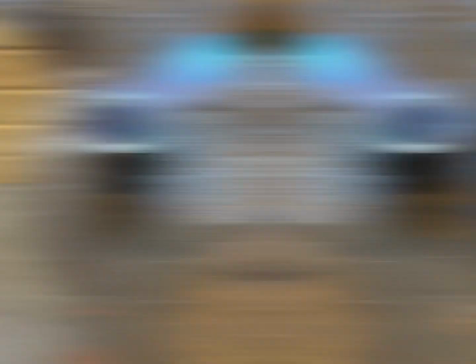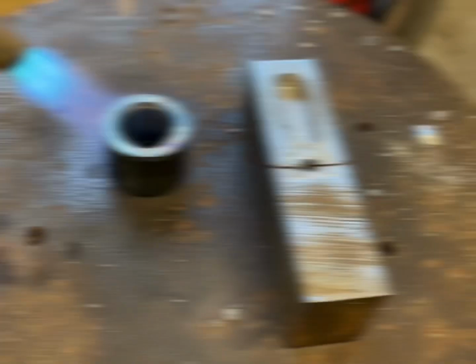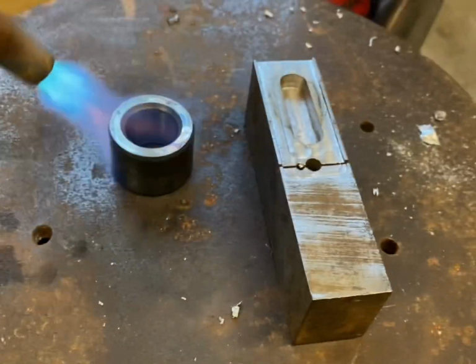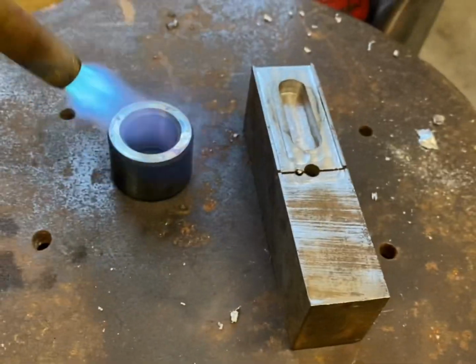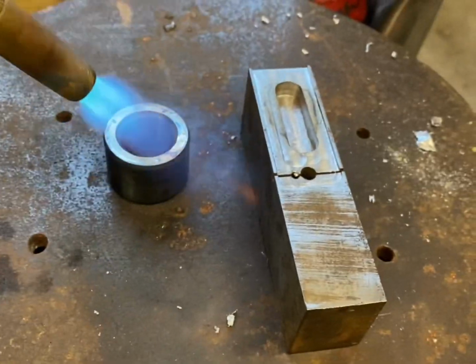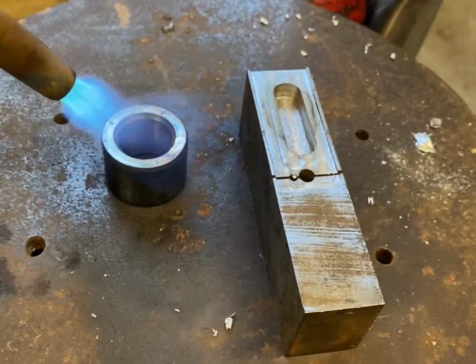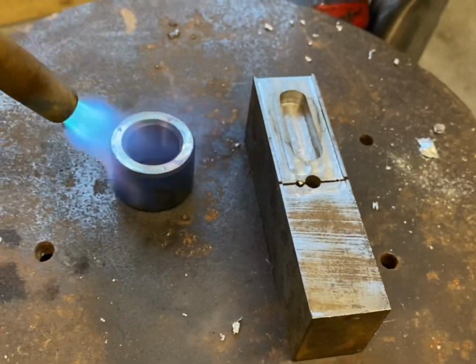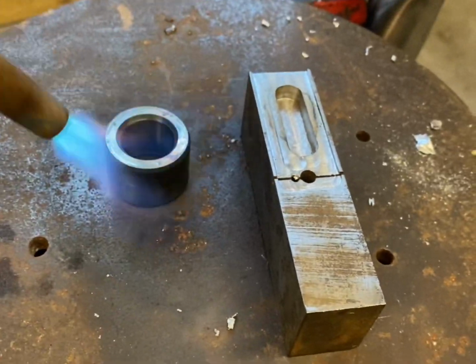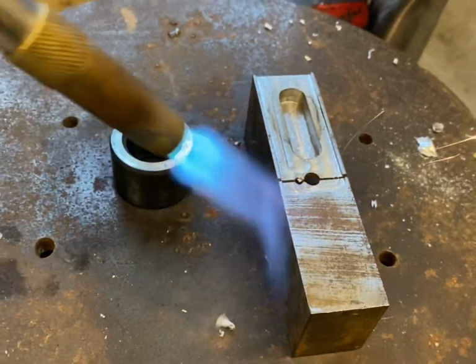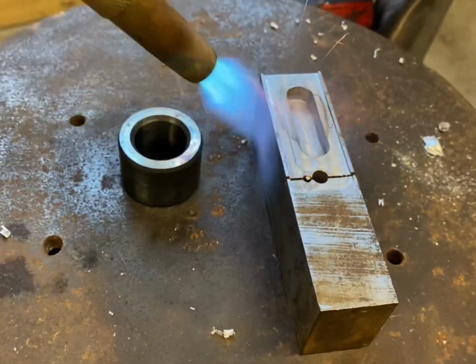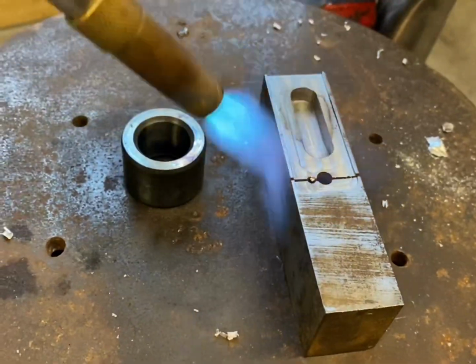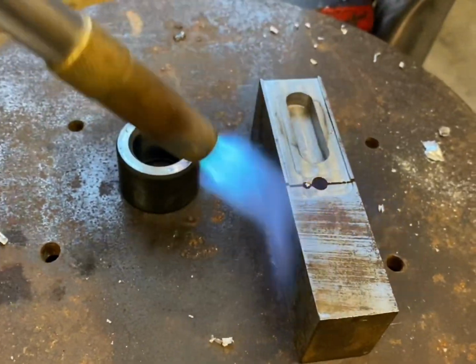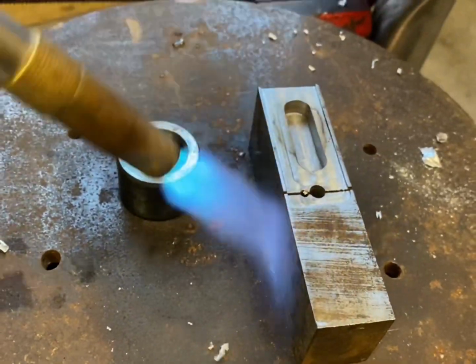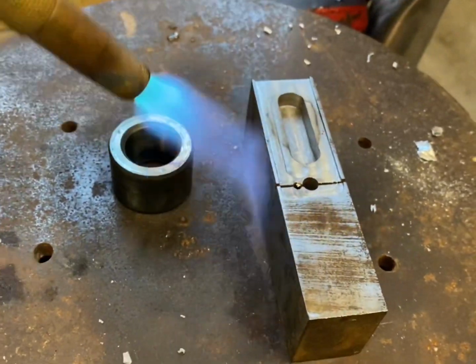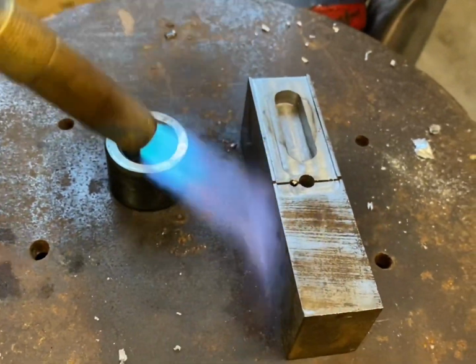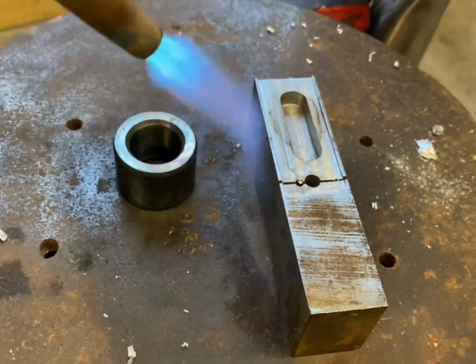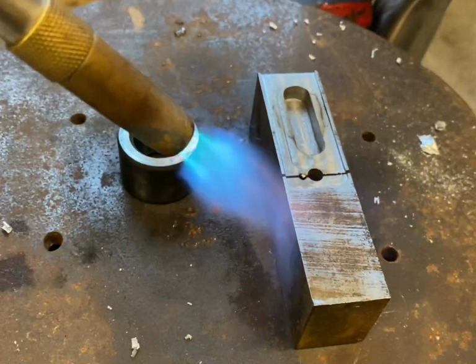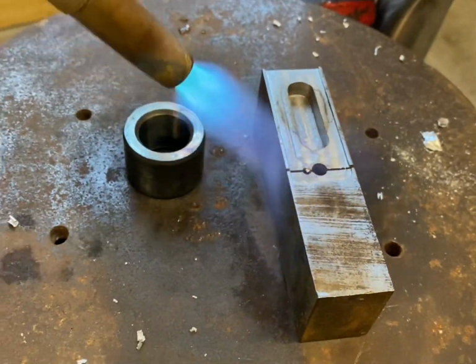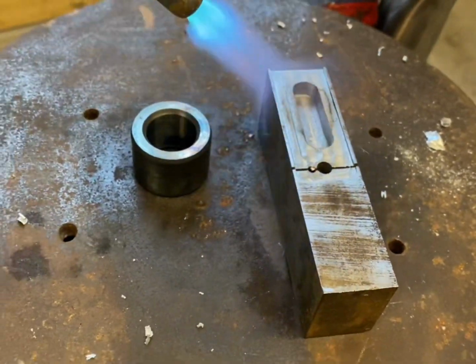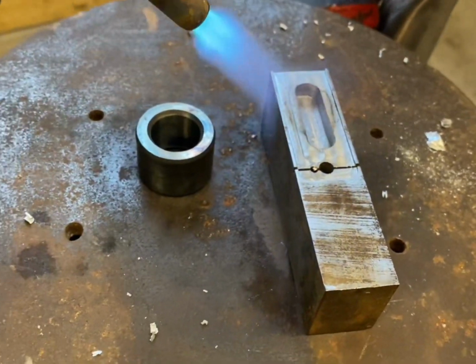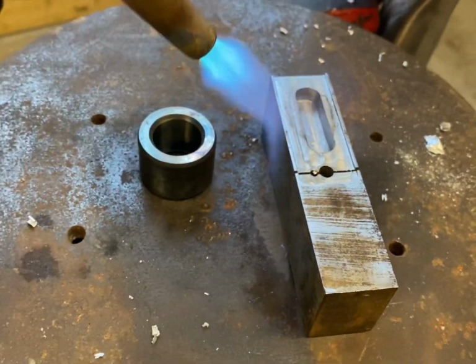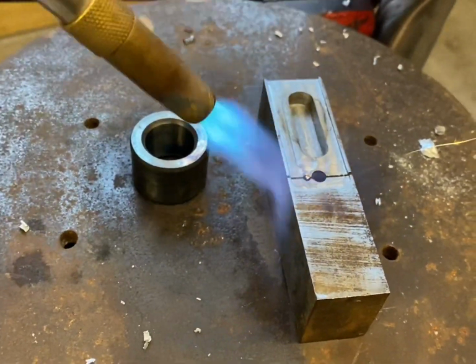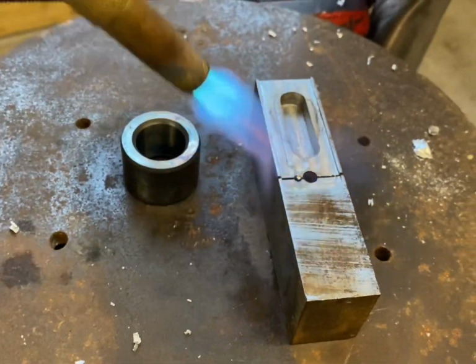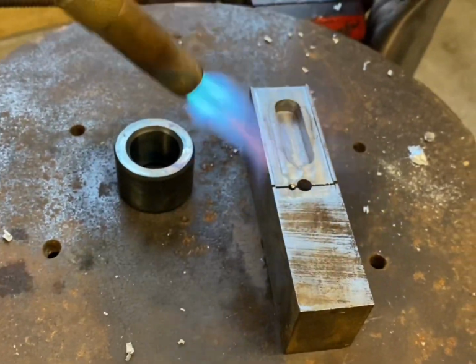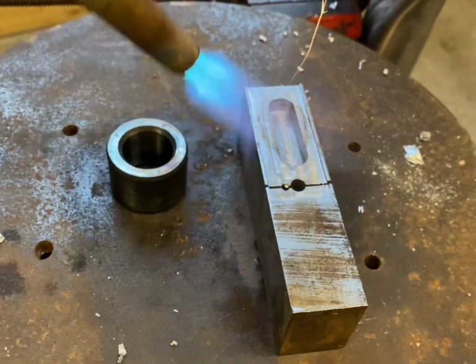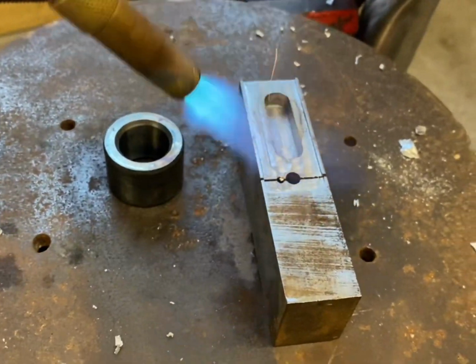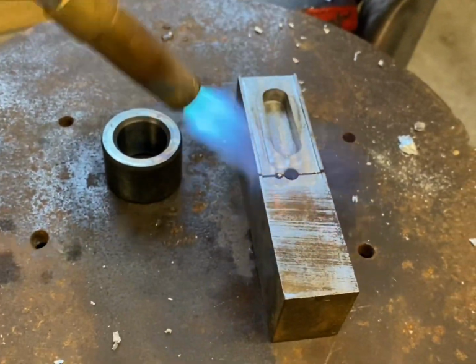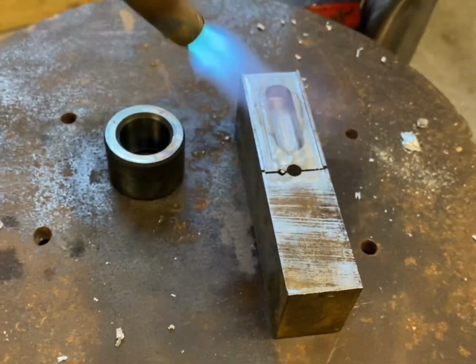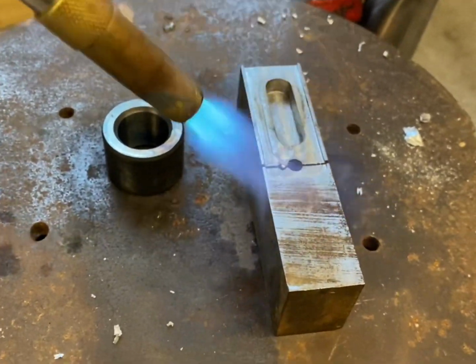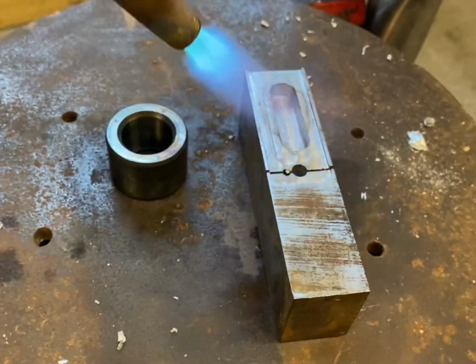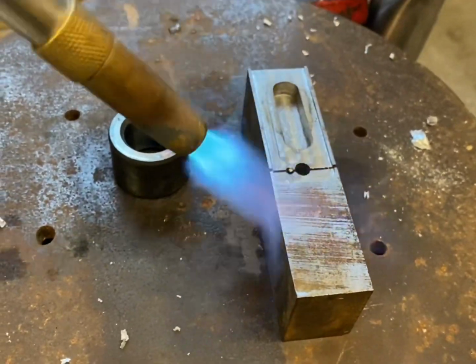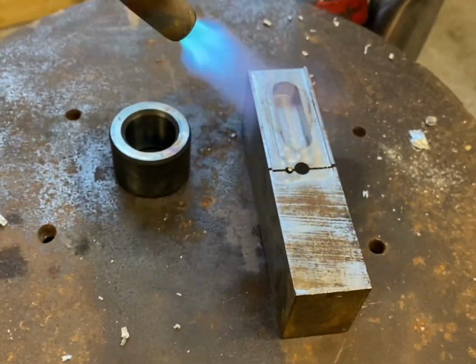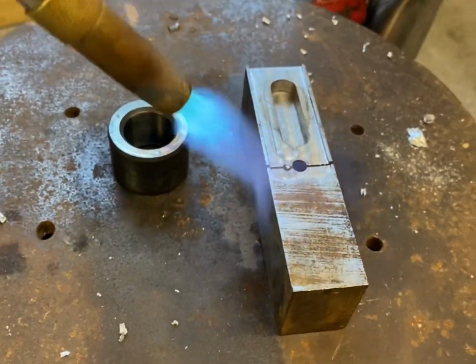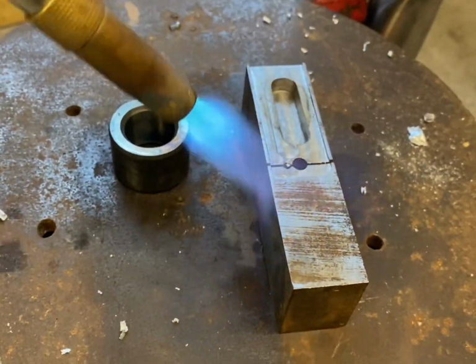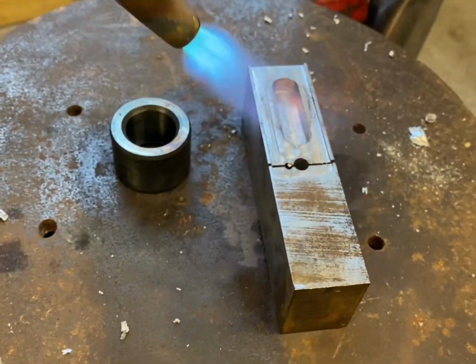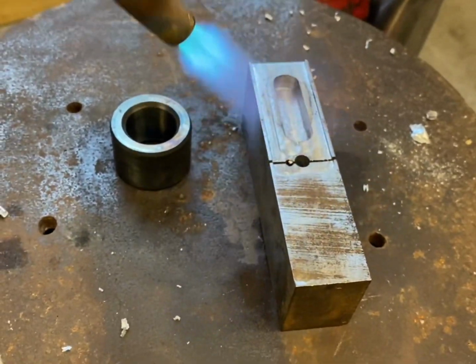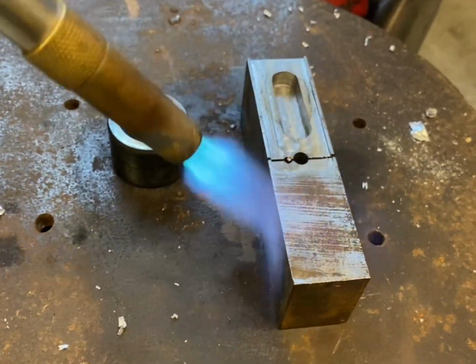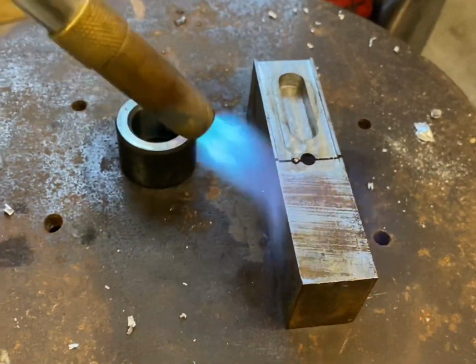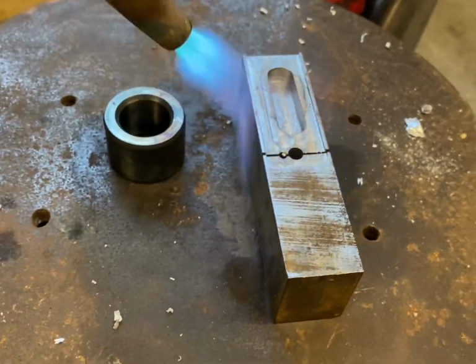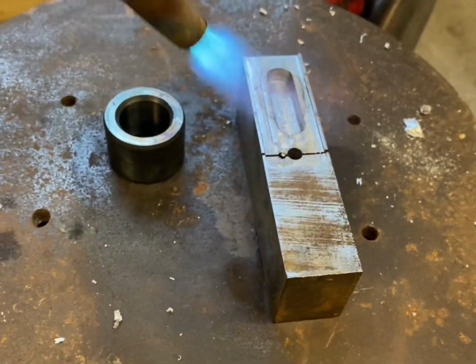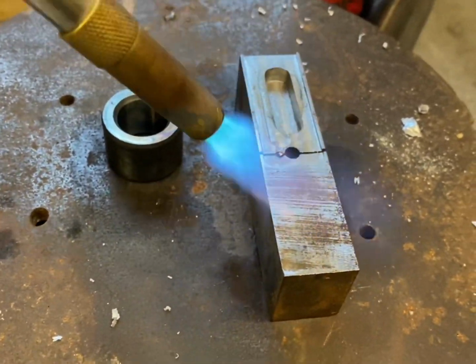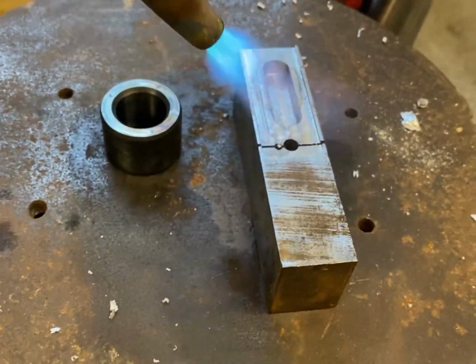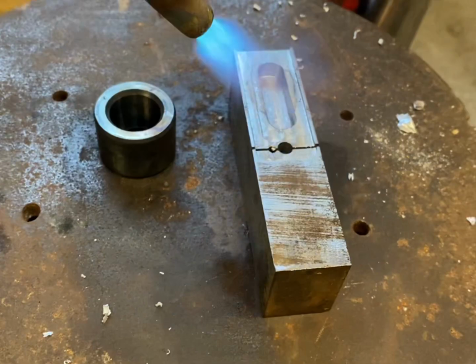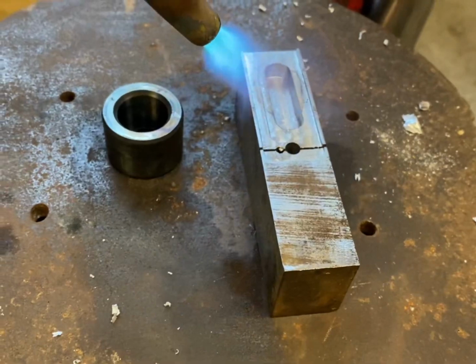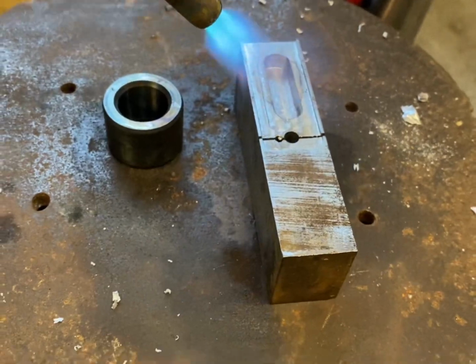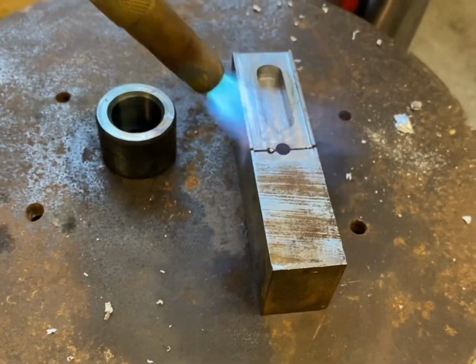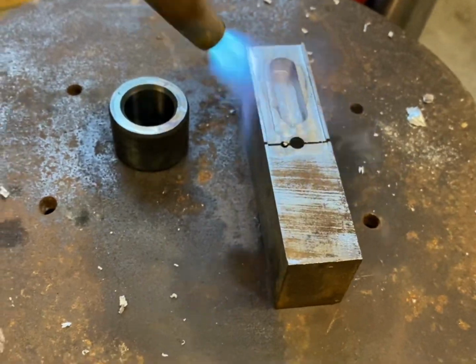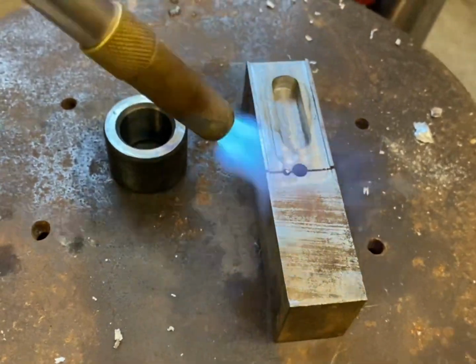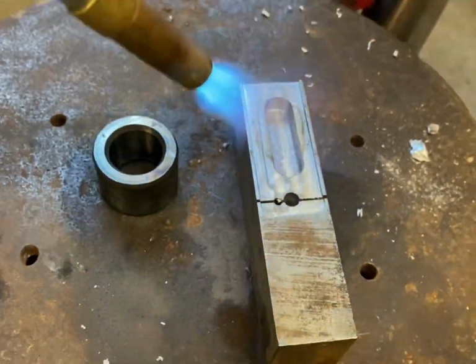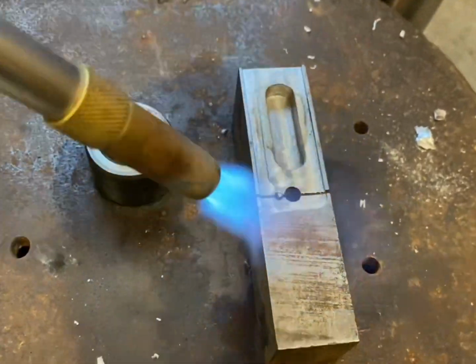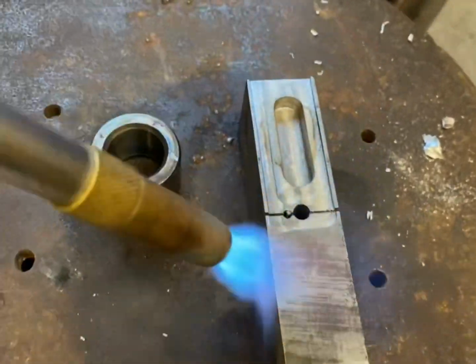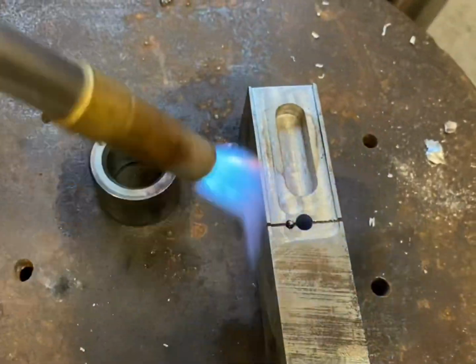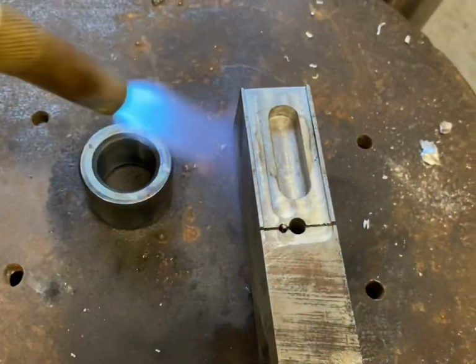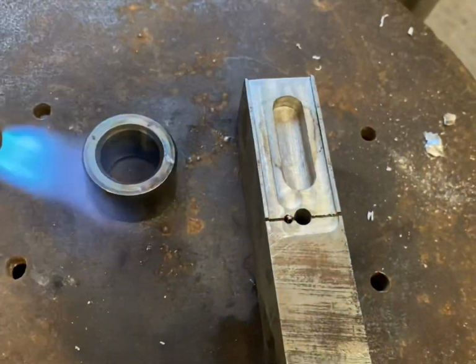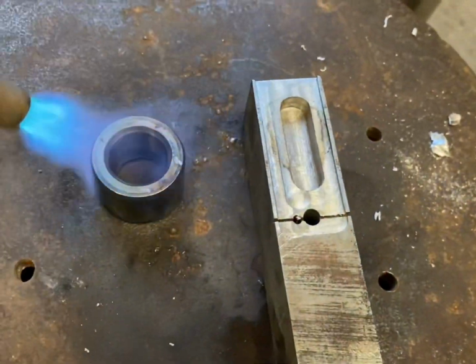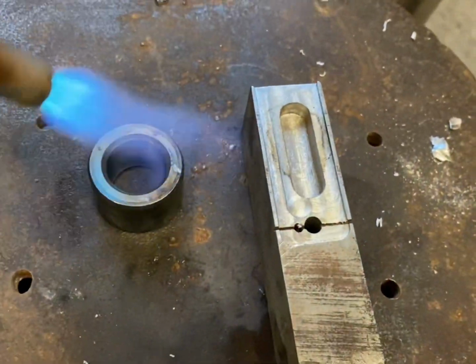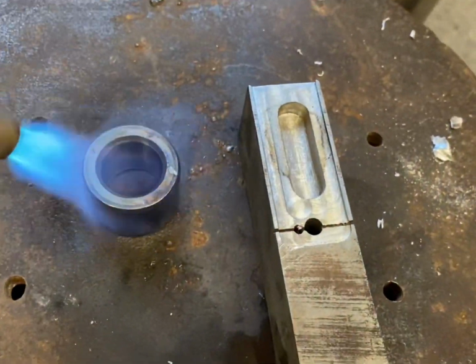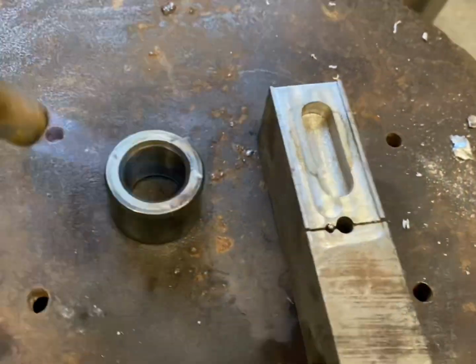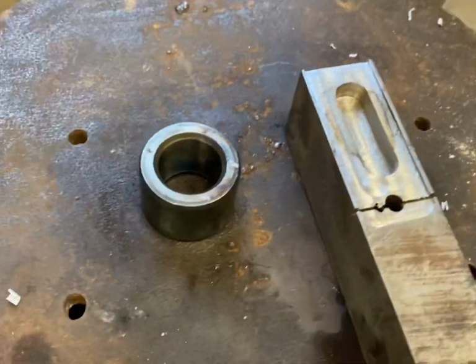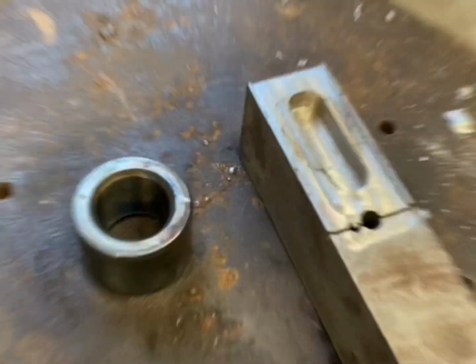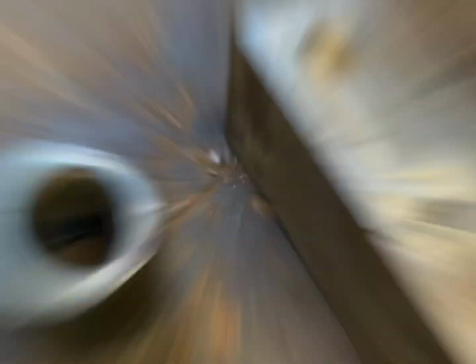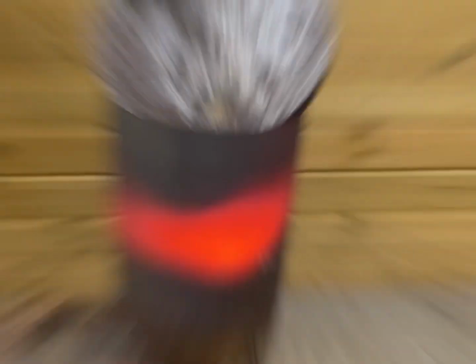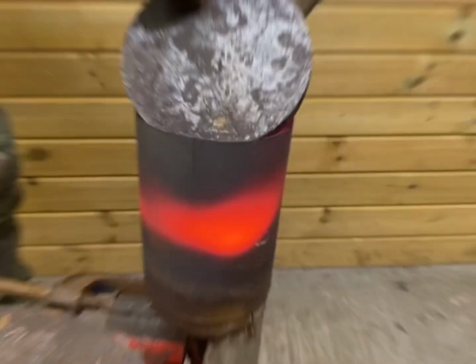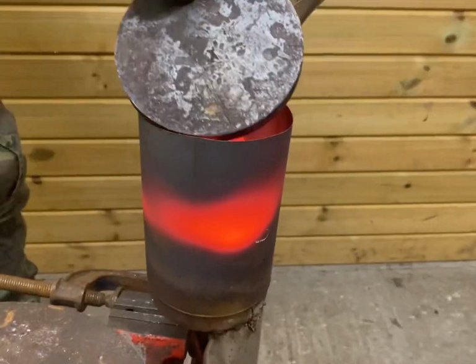Here I'm using a blowtorch to gently warm the moulds to take the chill off, so it doesn't set the aluminium prematurely.